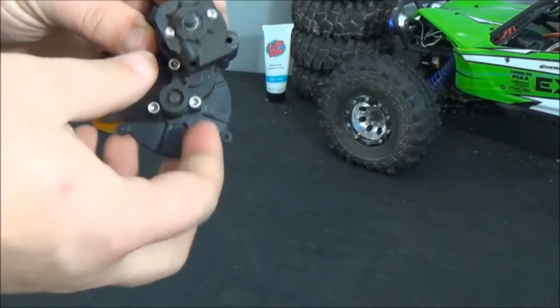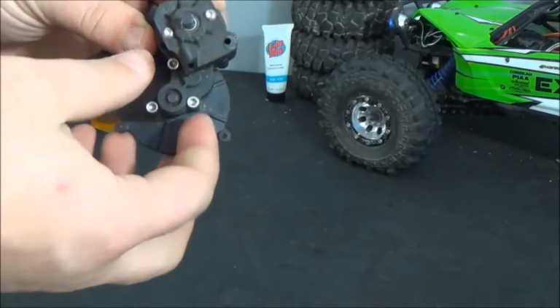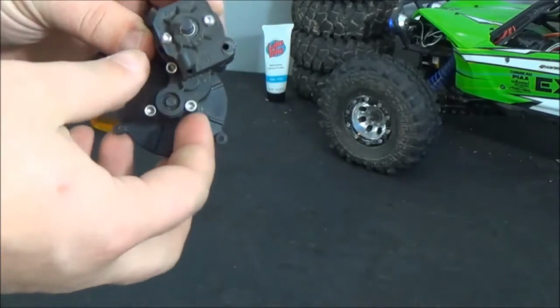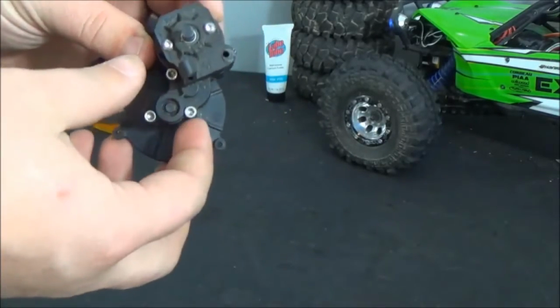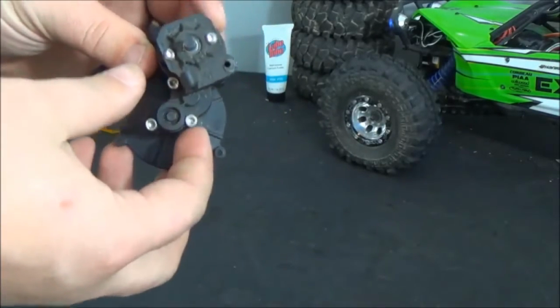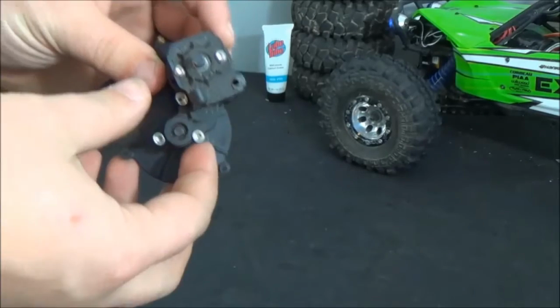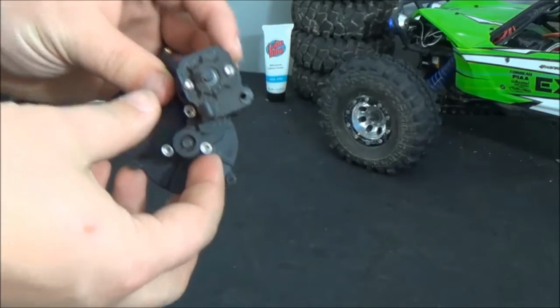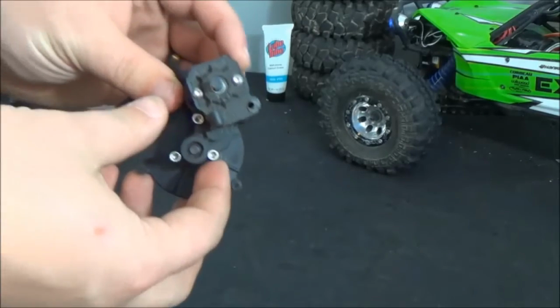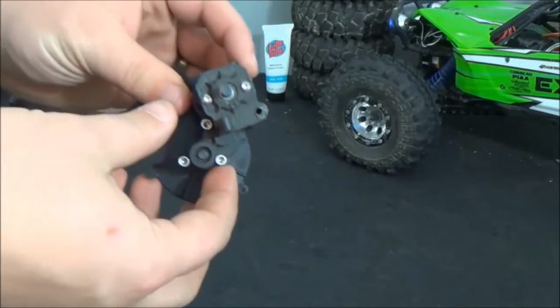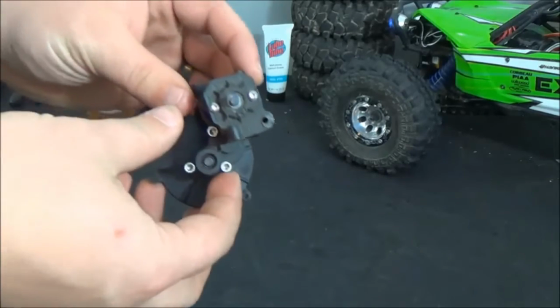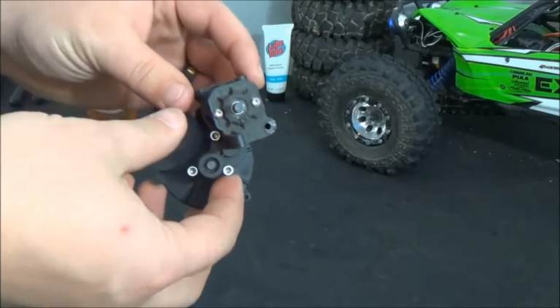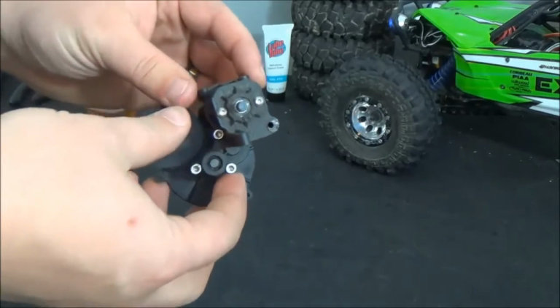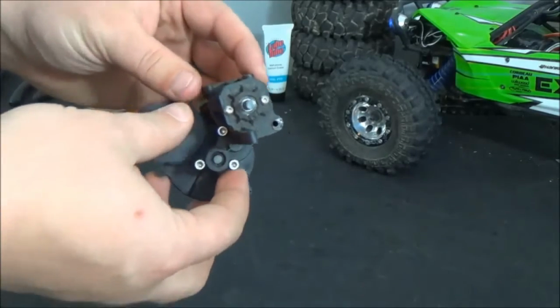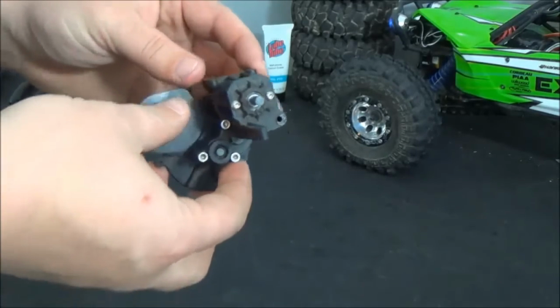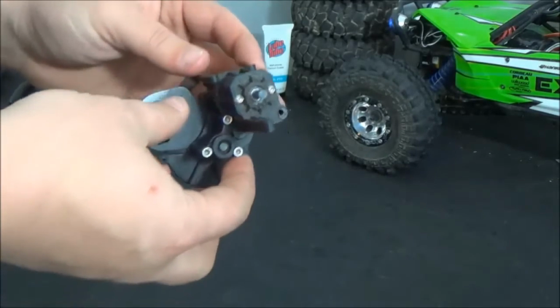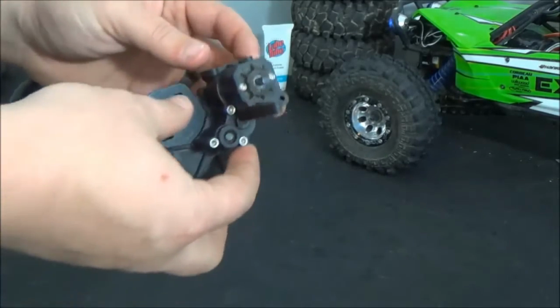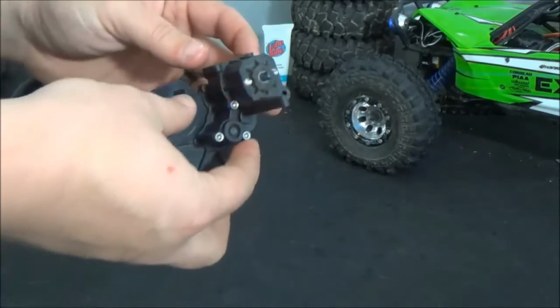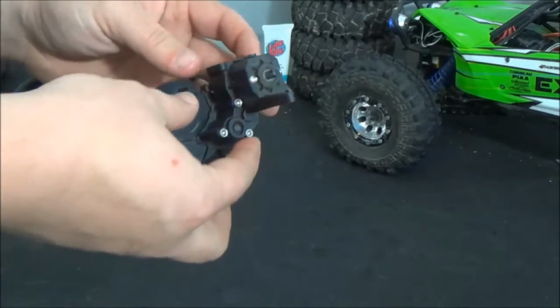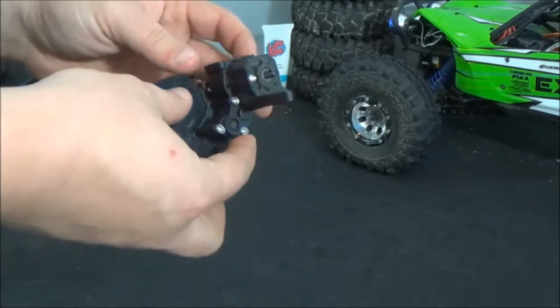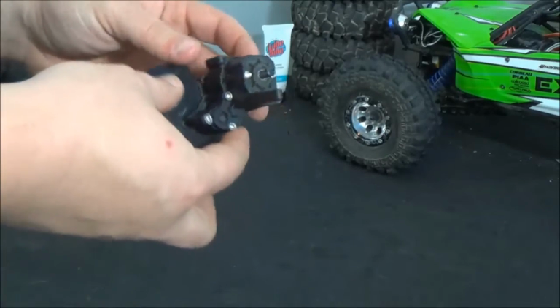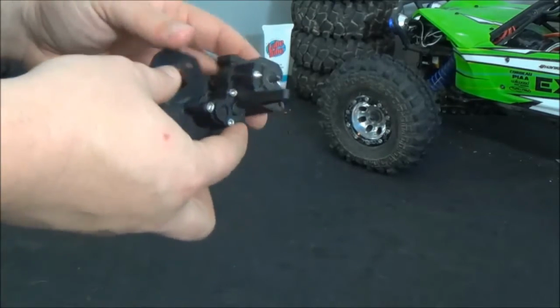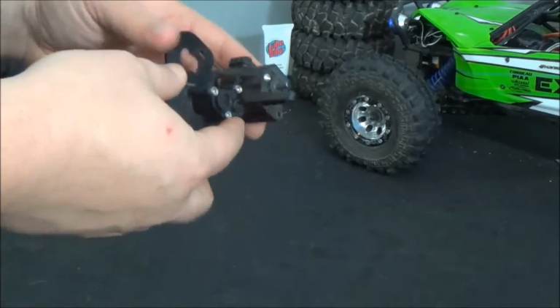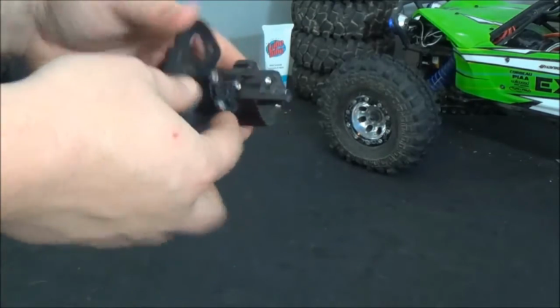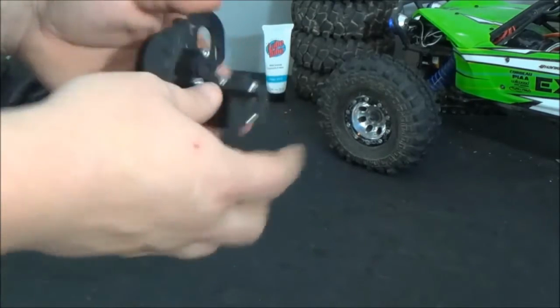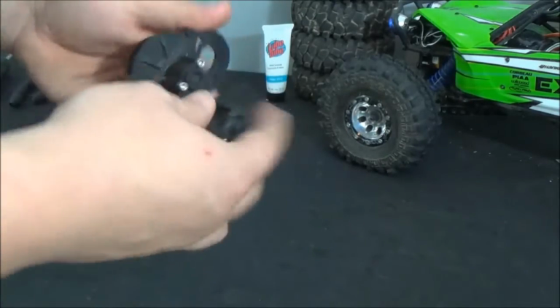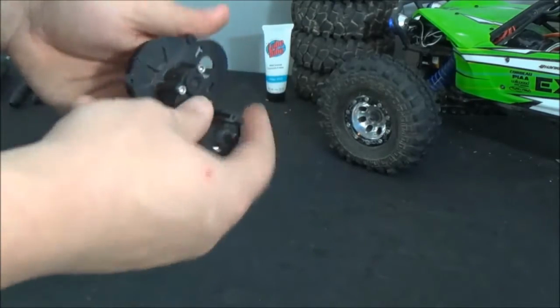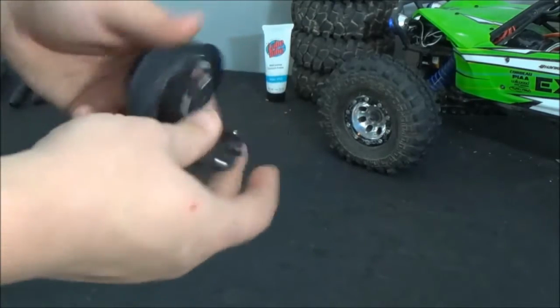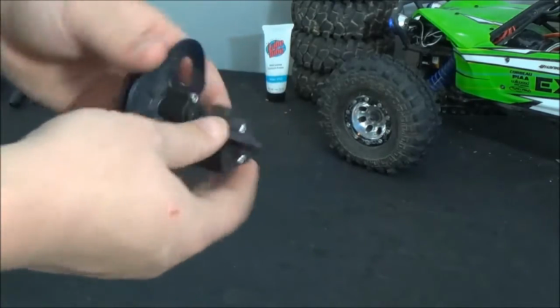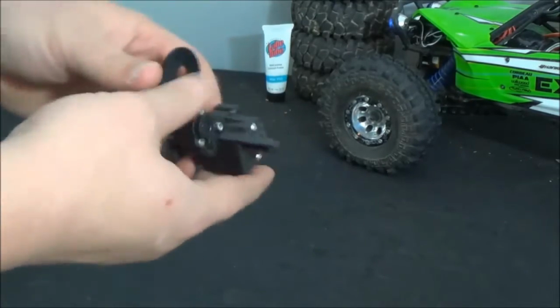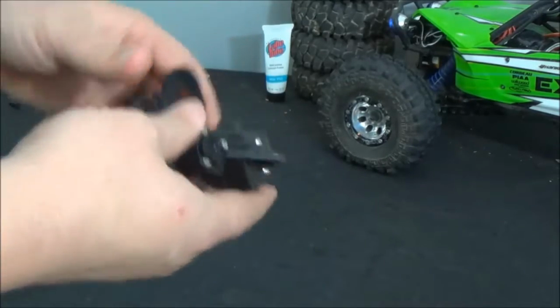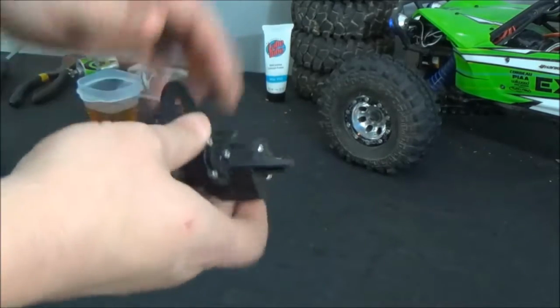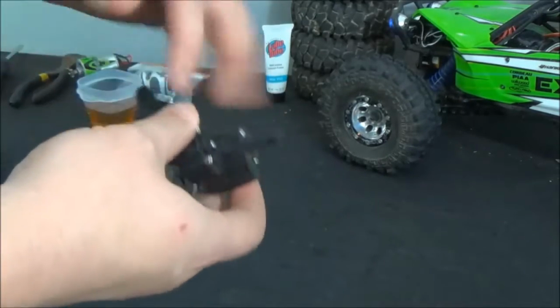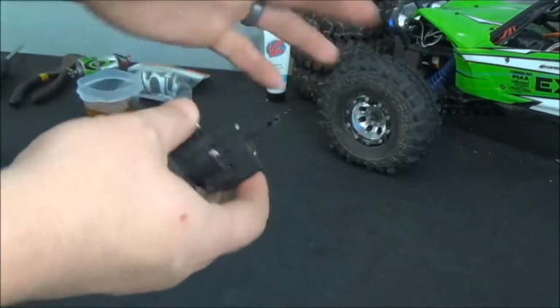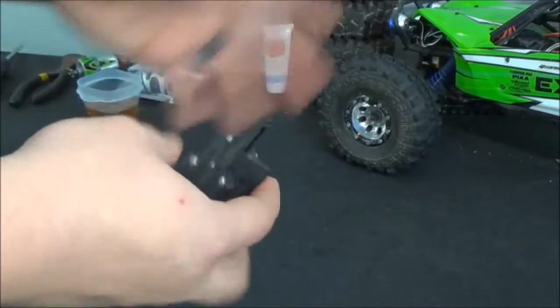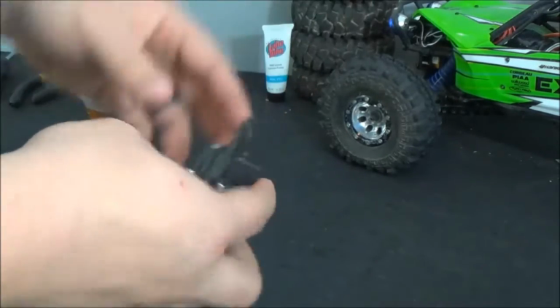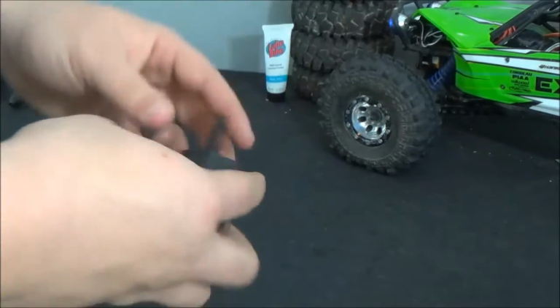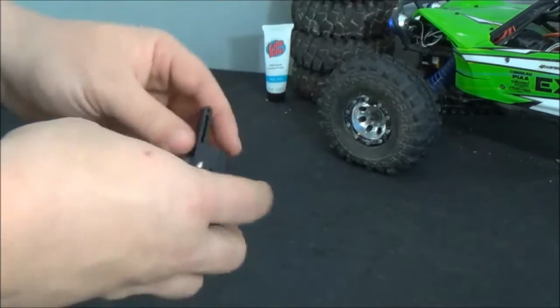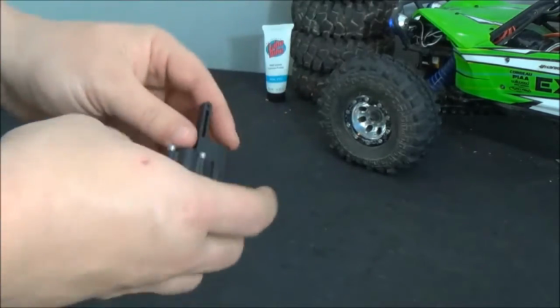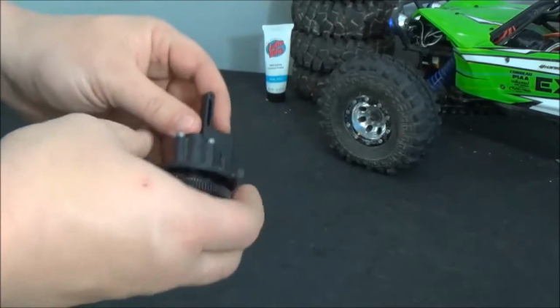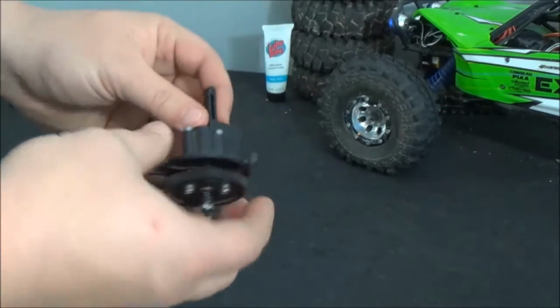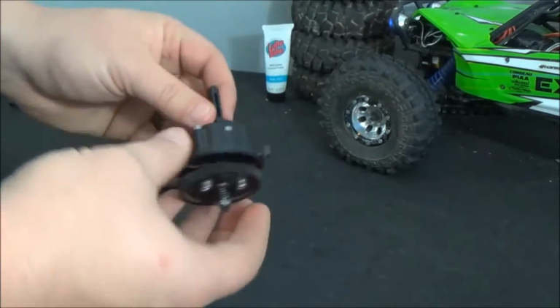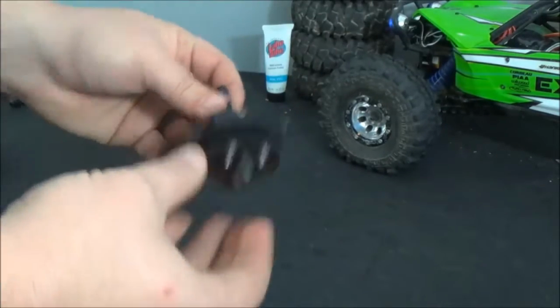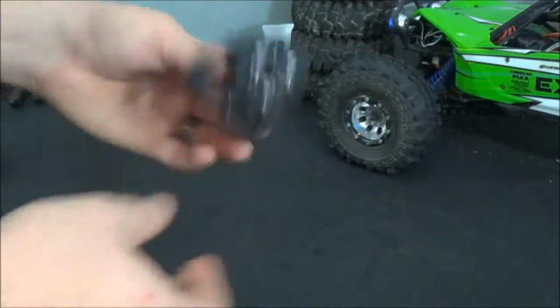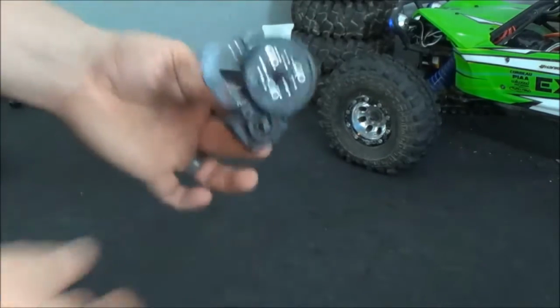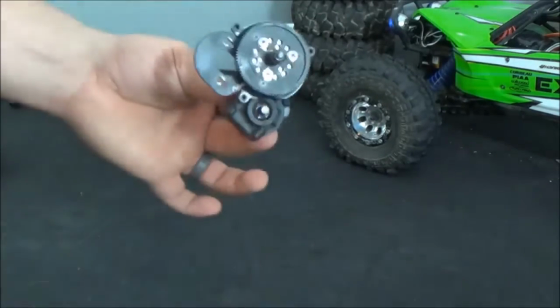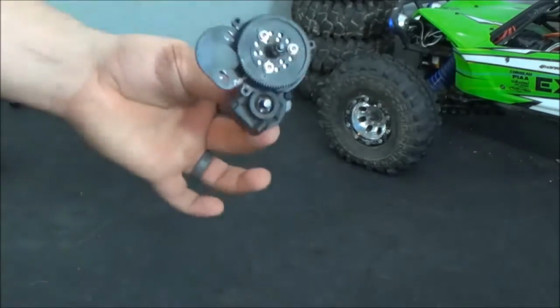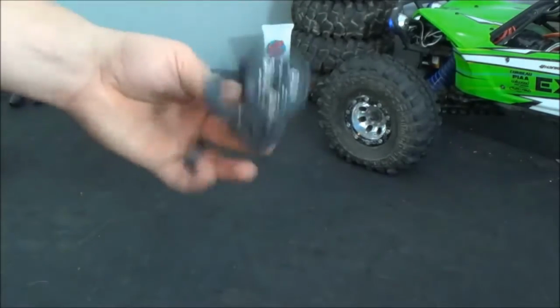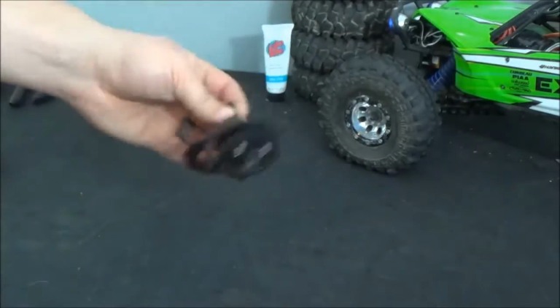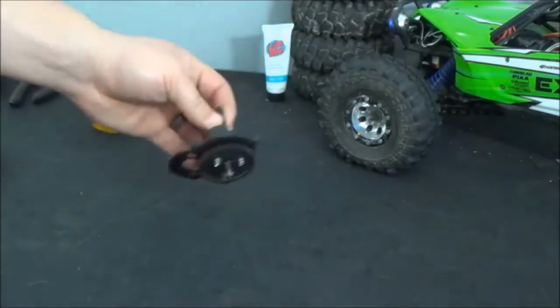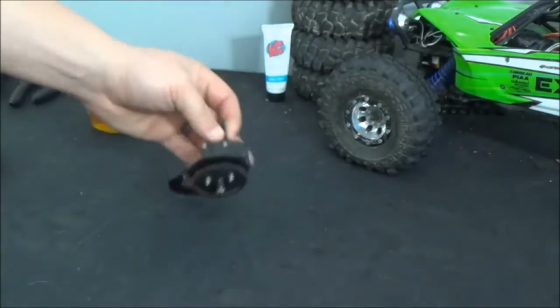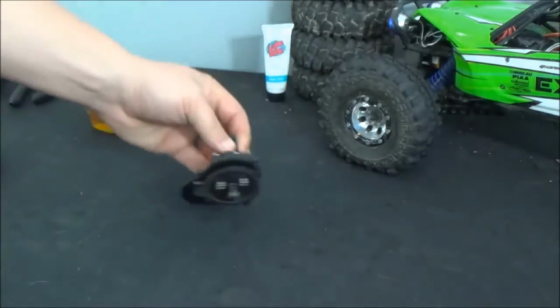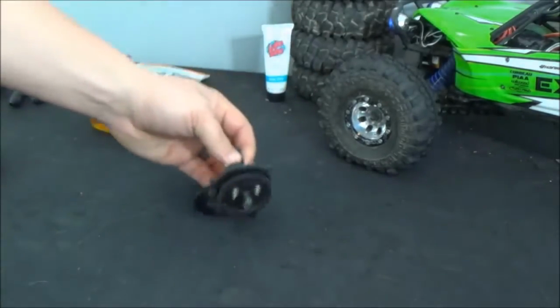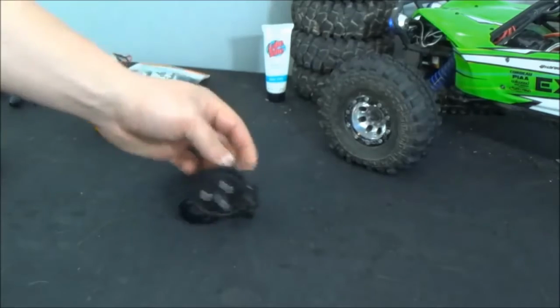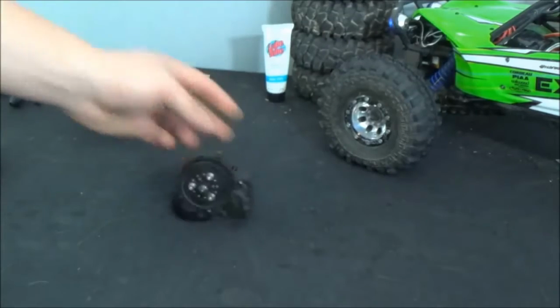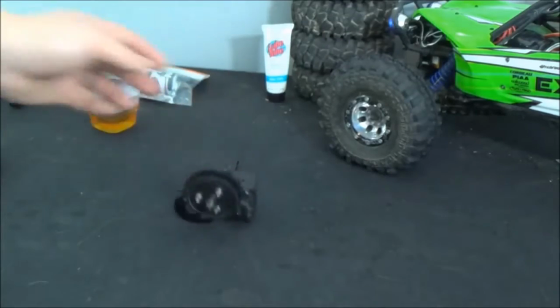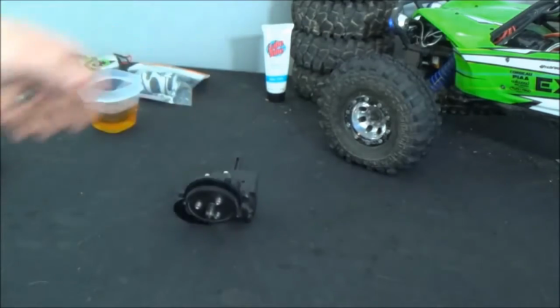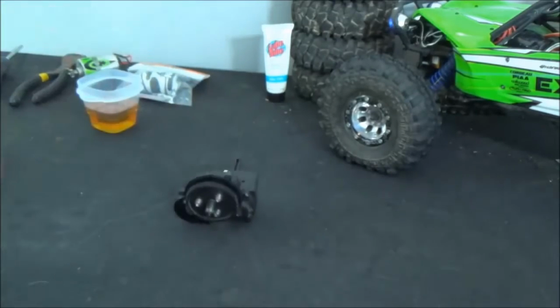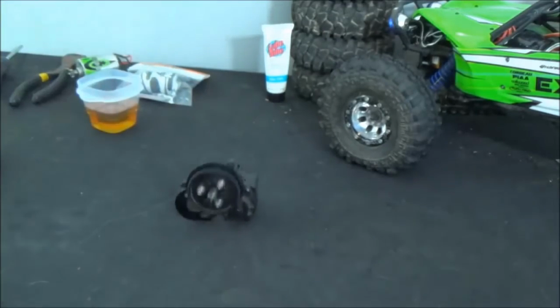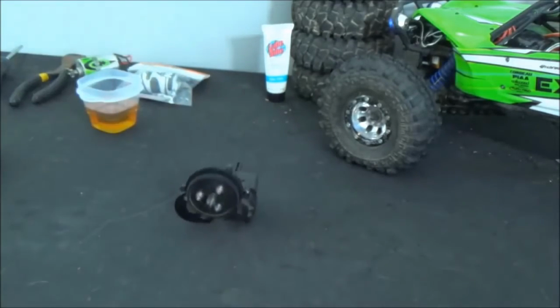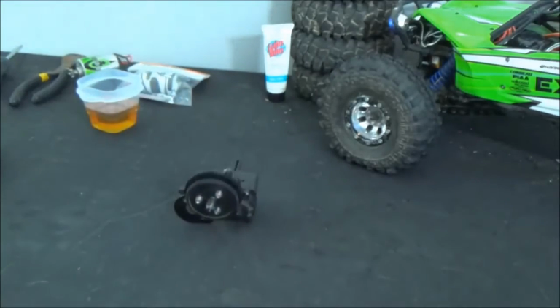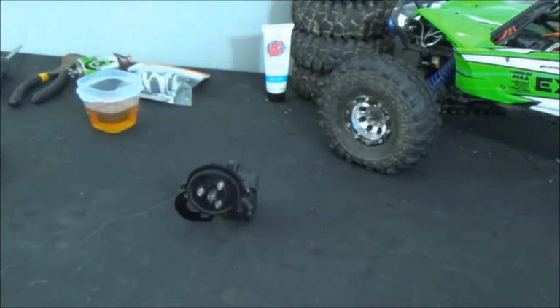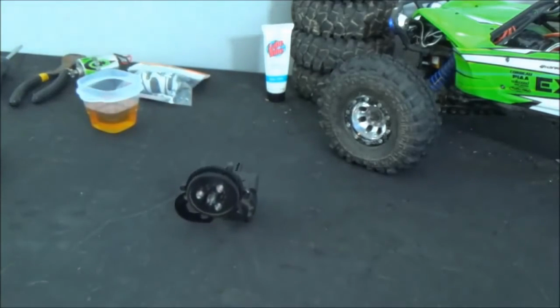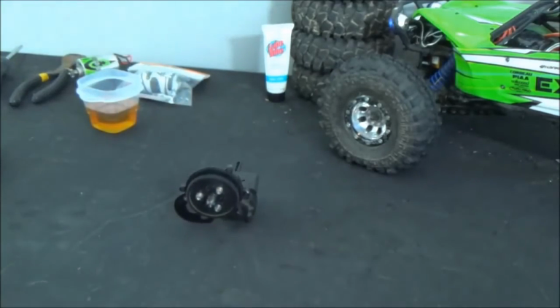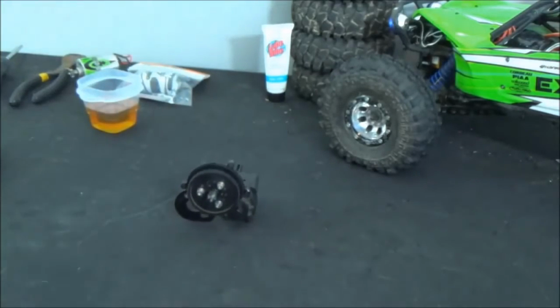This will apply to SCX10 transmissions as well. The only difference is the back case. But we're going to go ahead and start — I'll show you guys what you need.